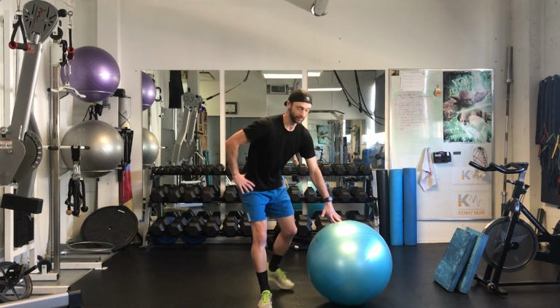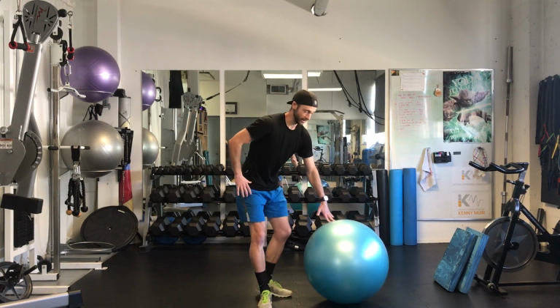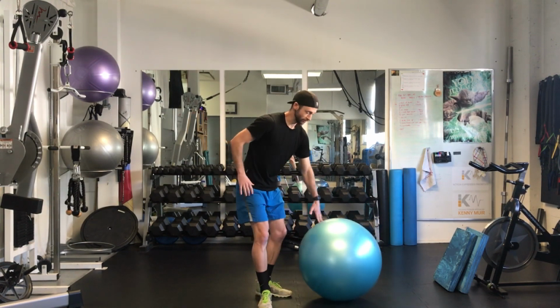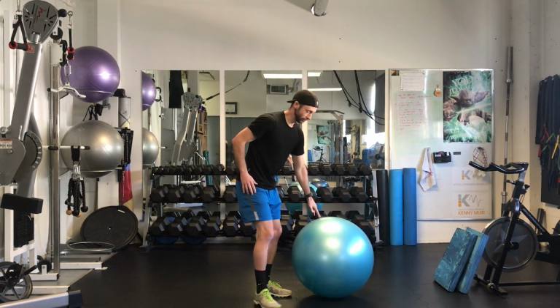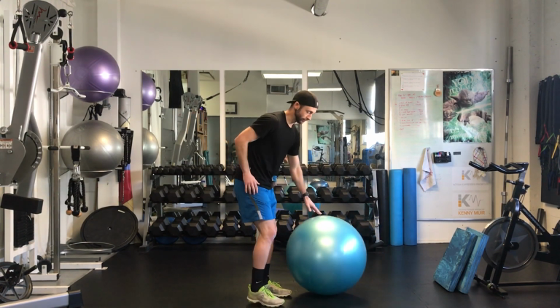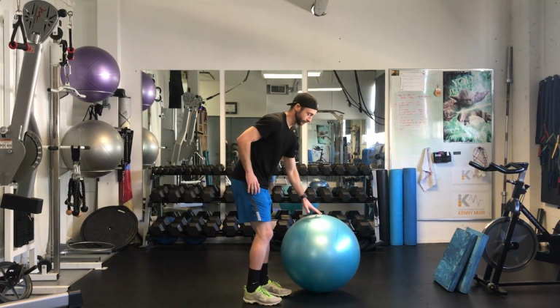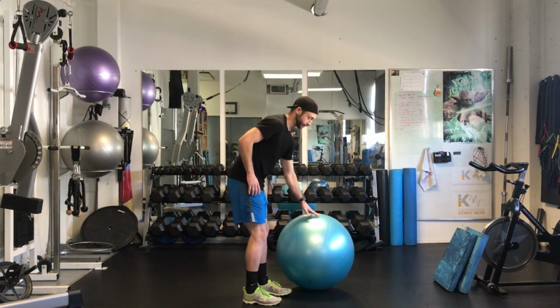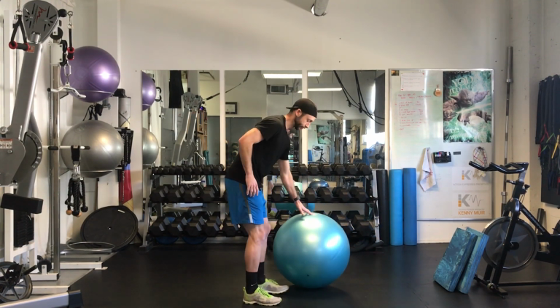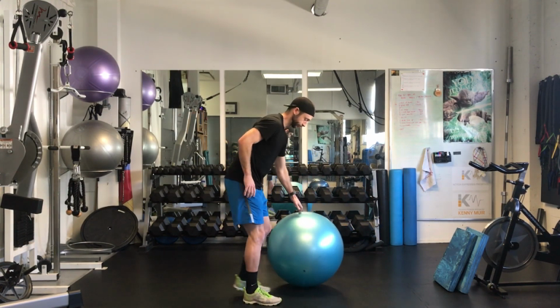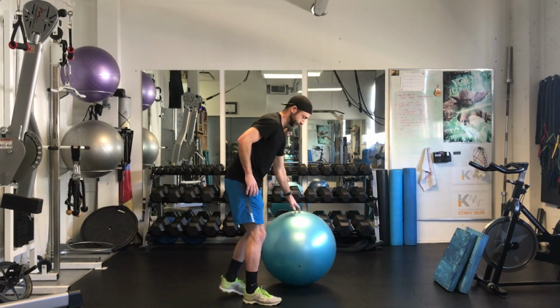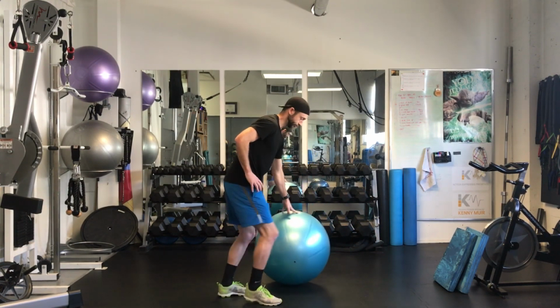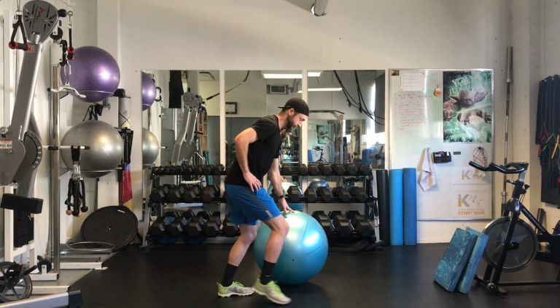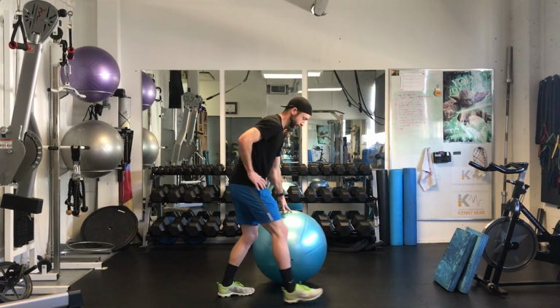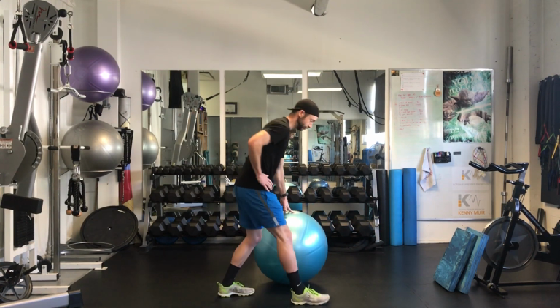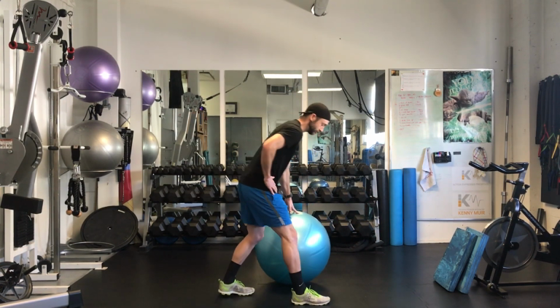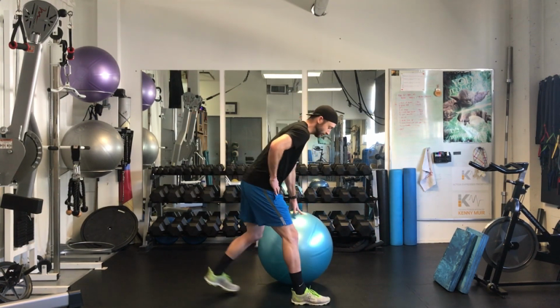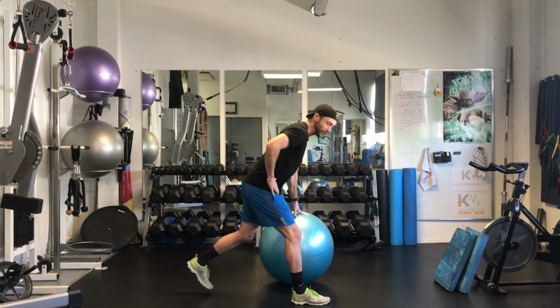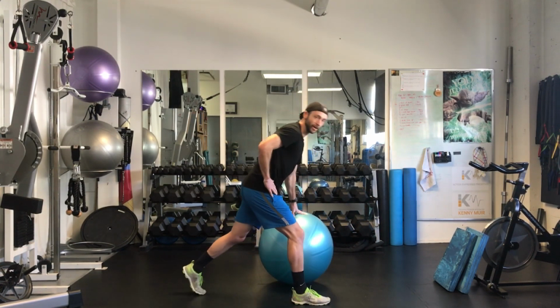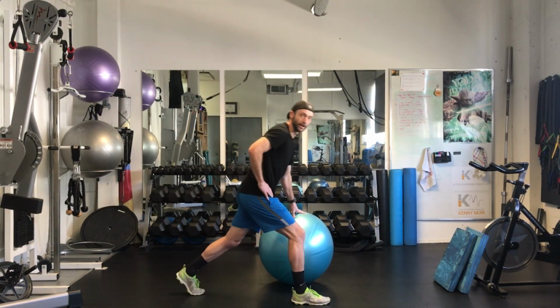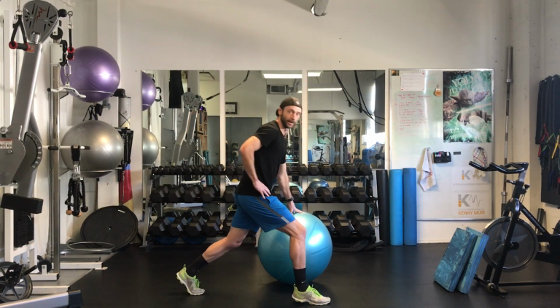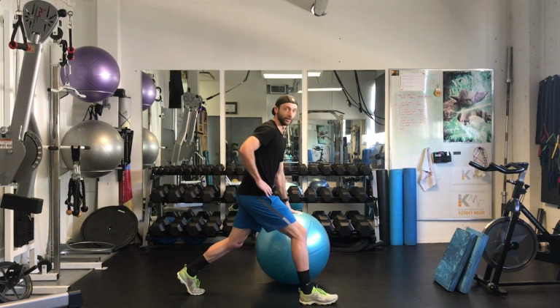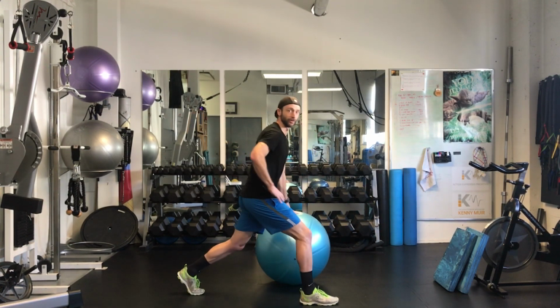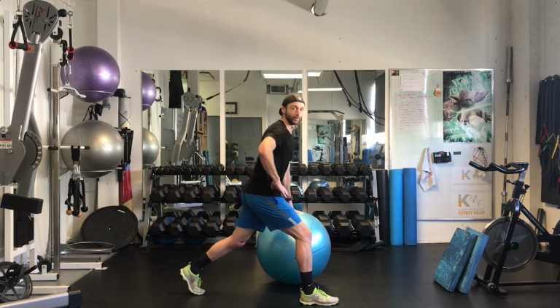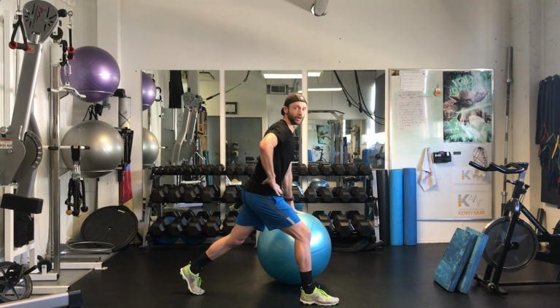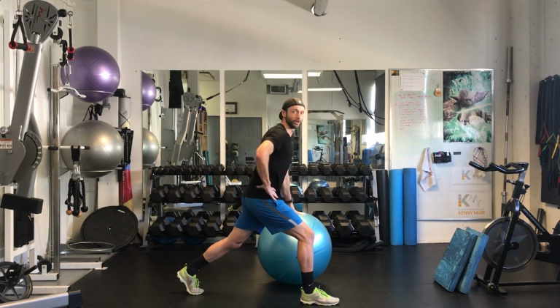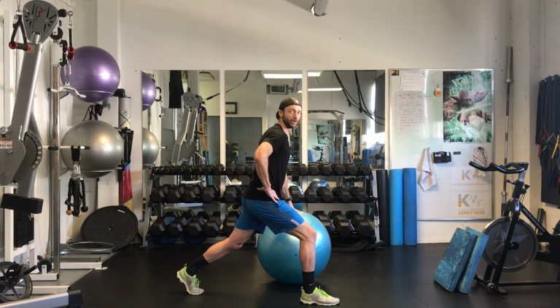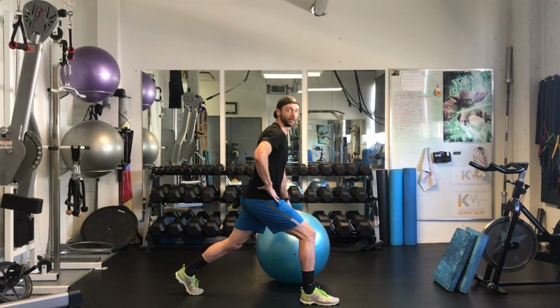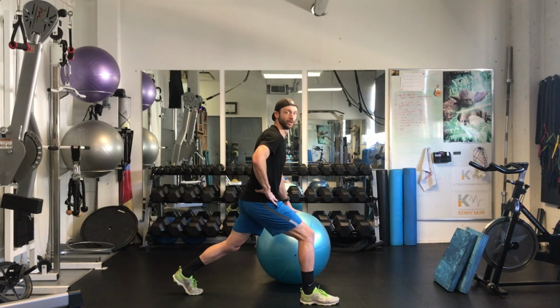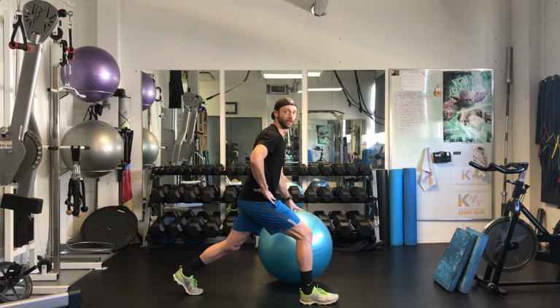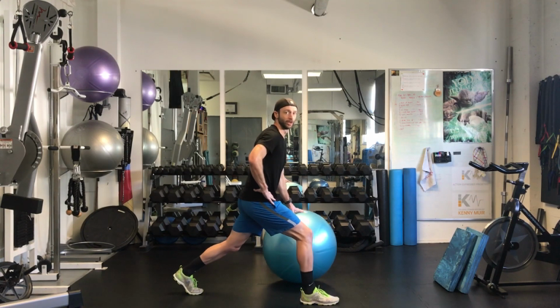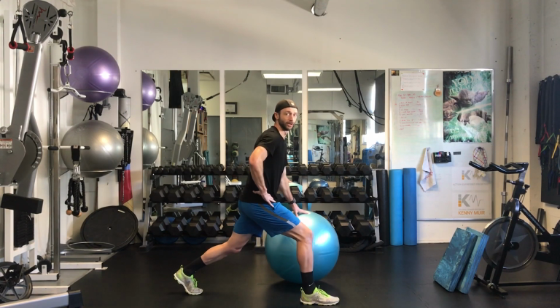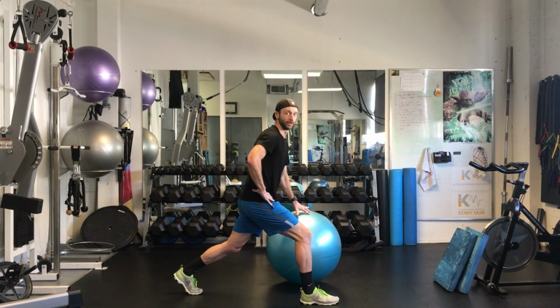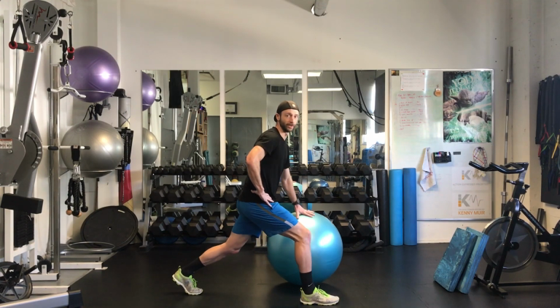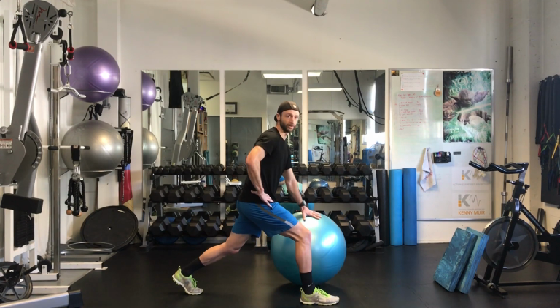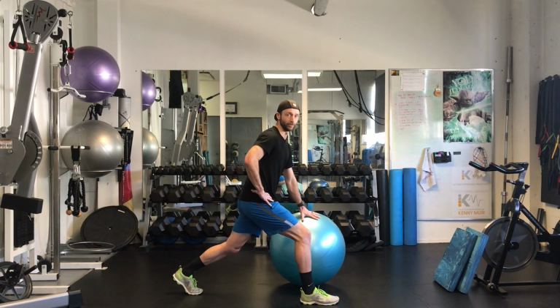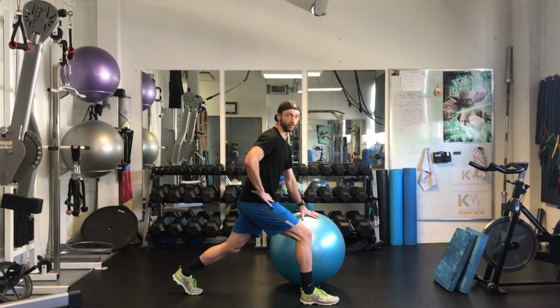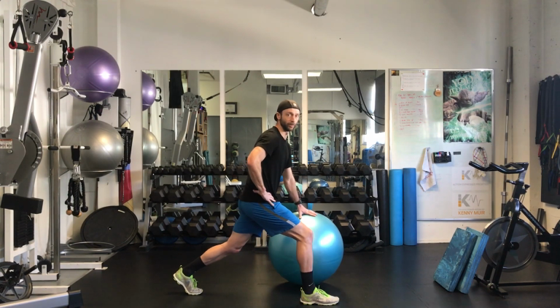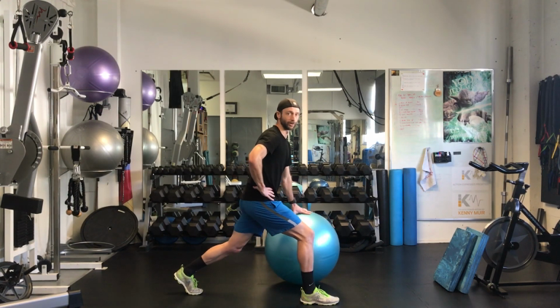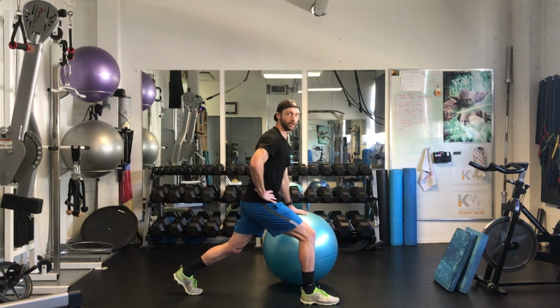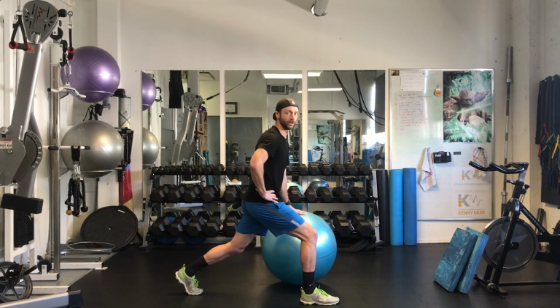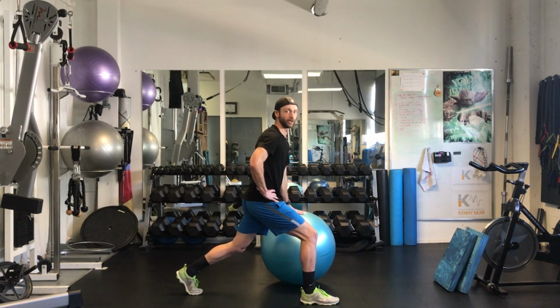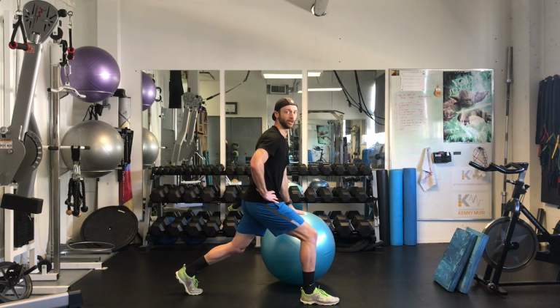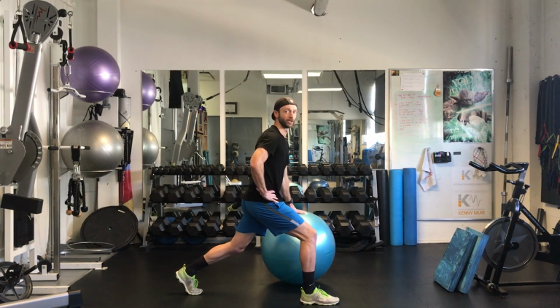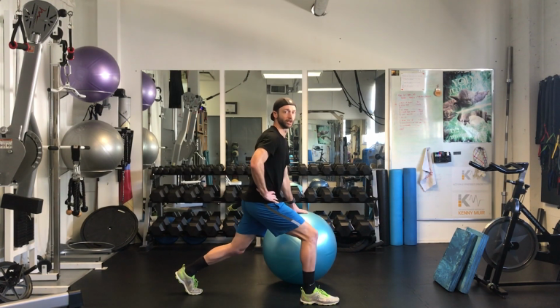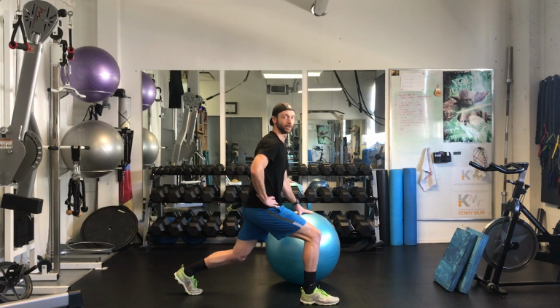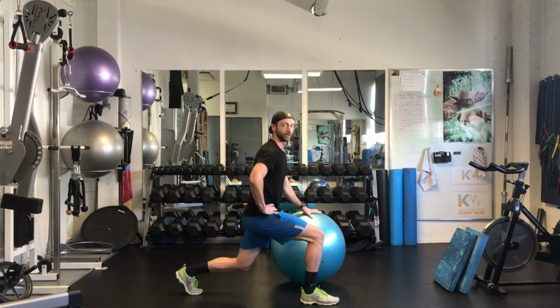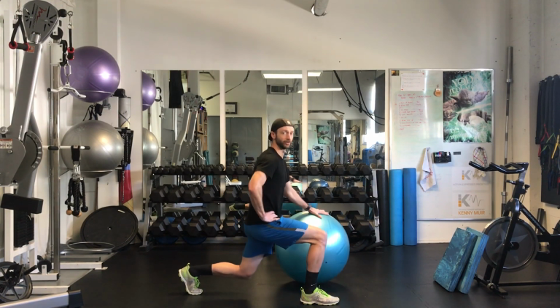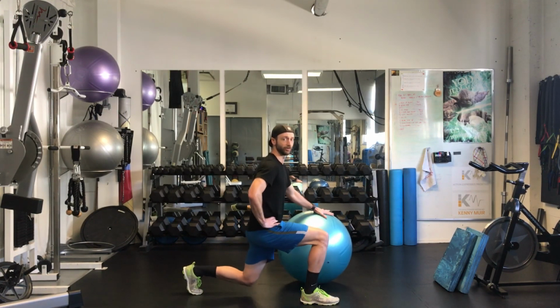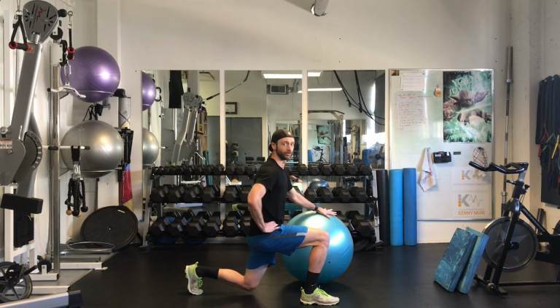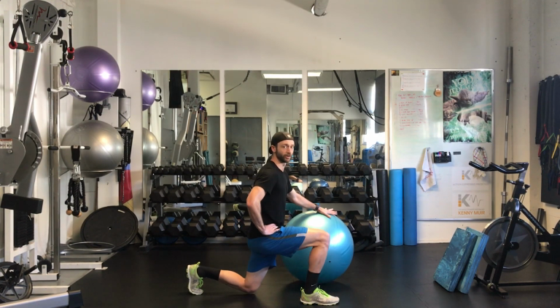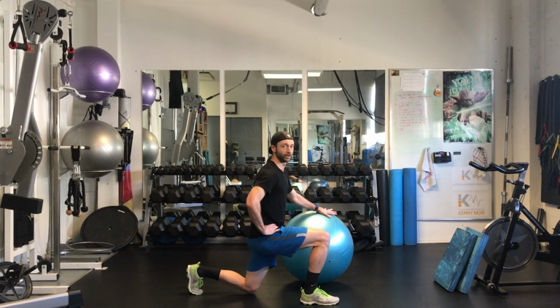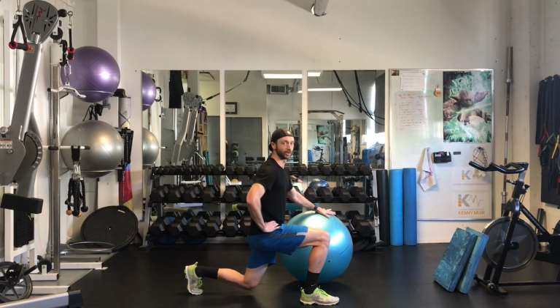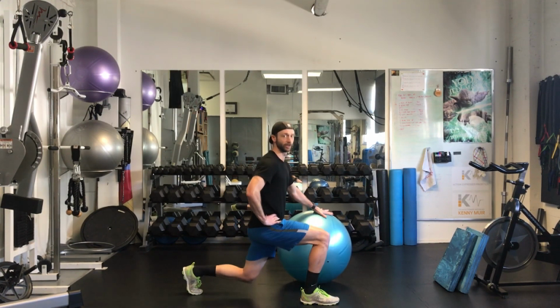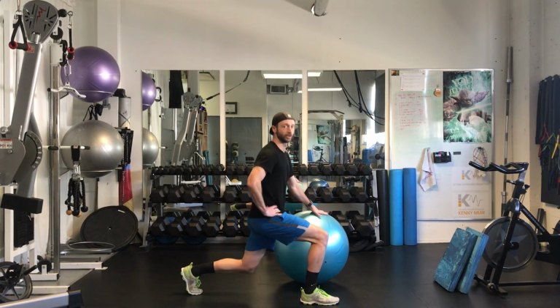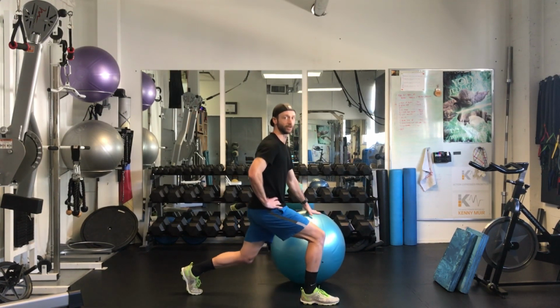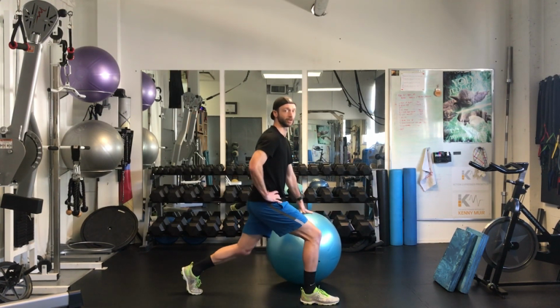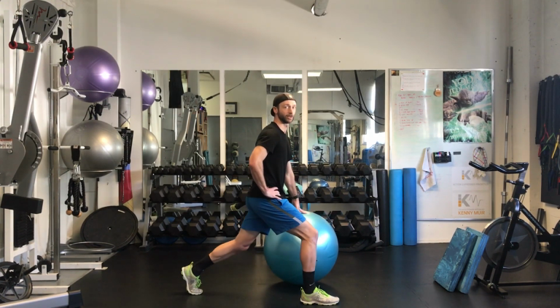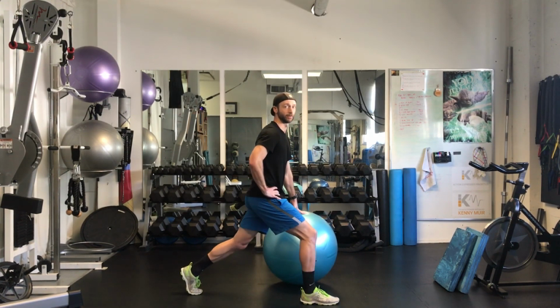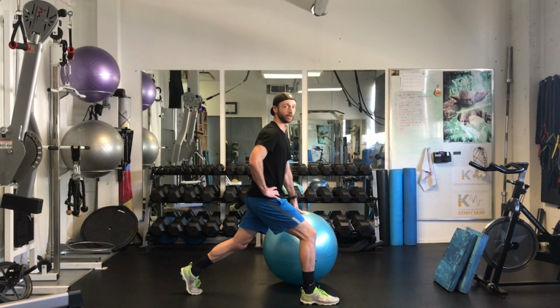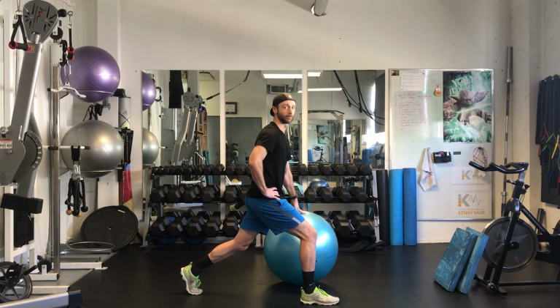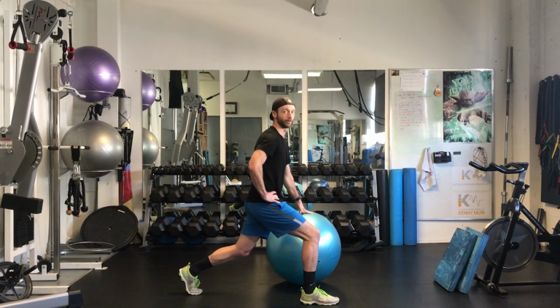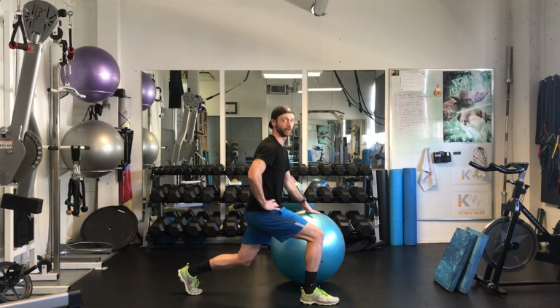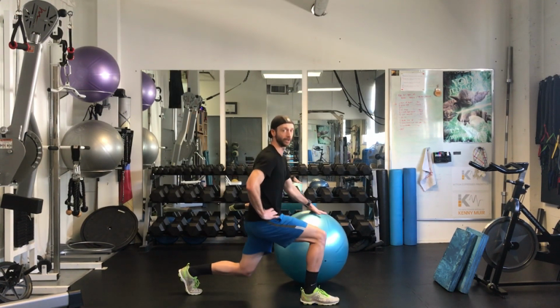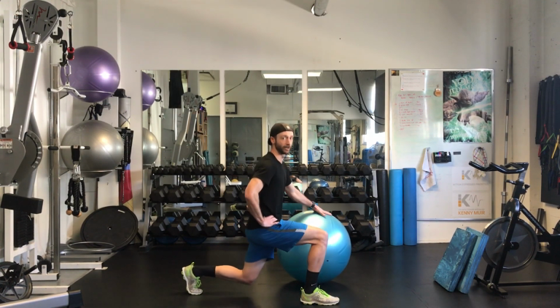Side view — hand on the ball, right supported, nice and strong, coming up through there.